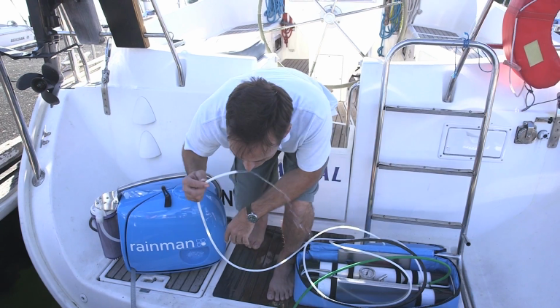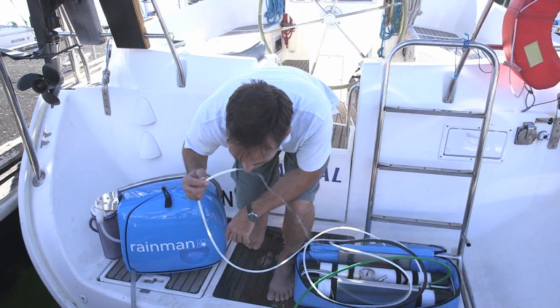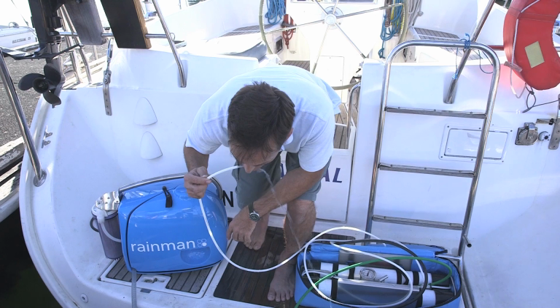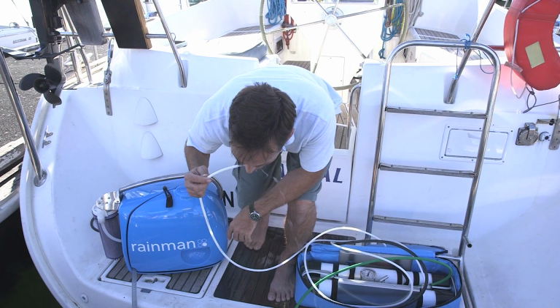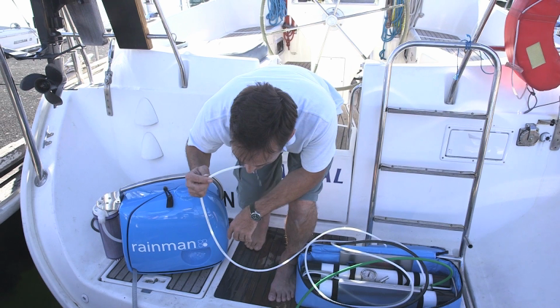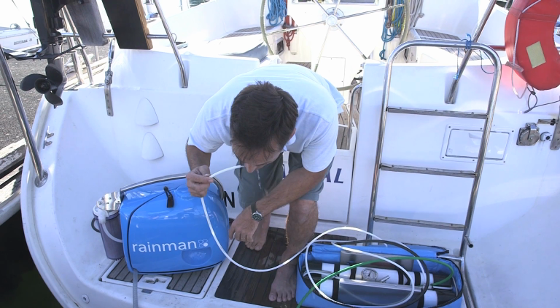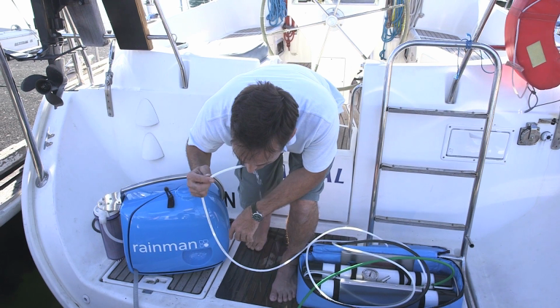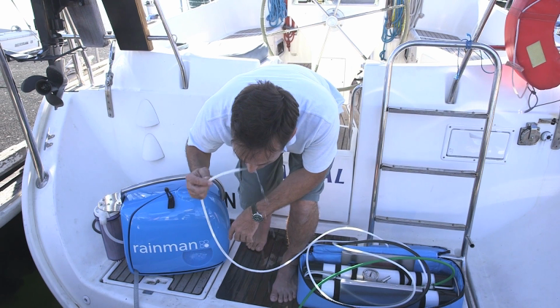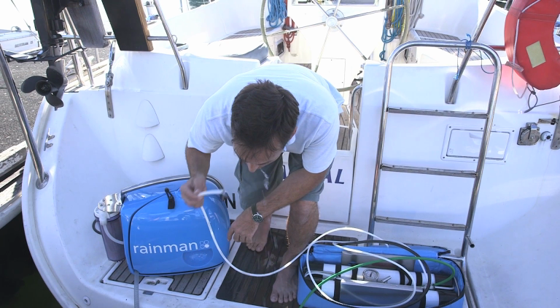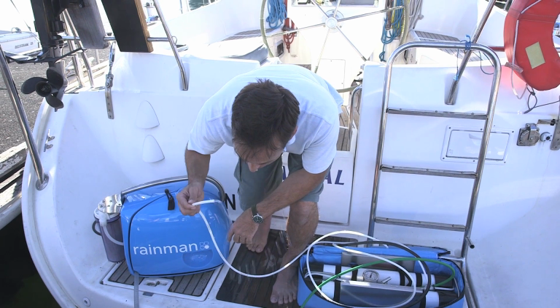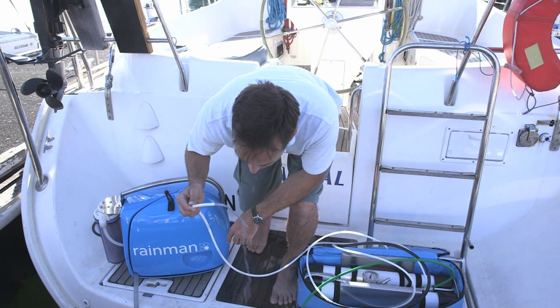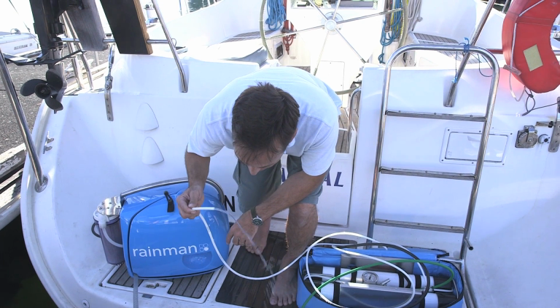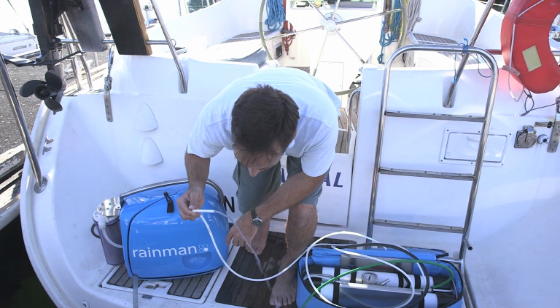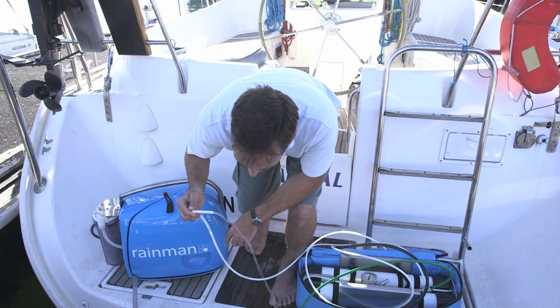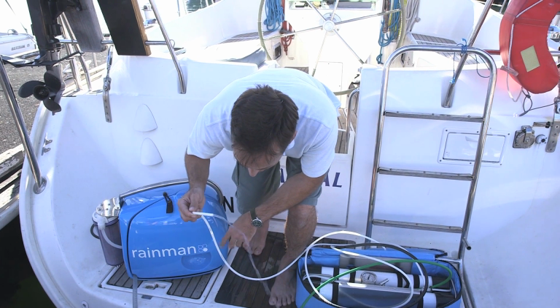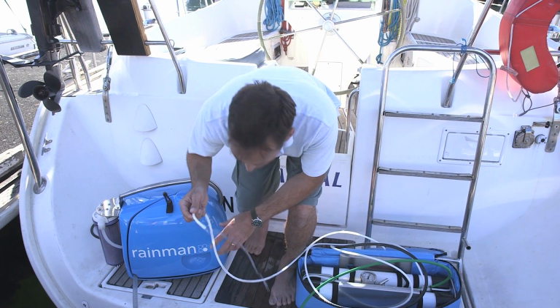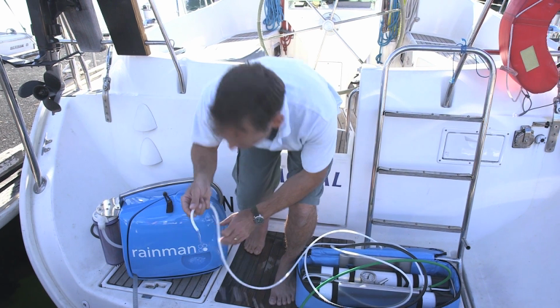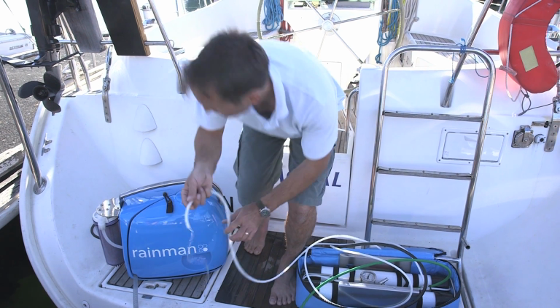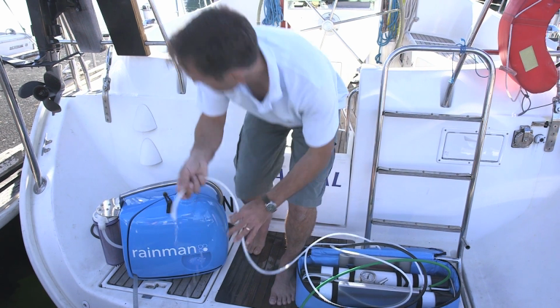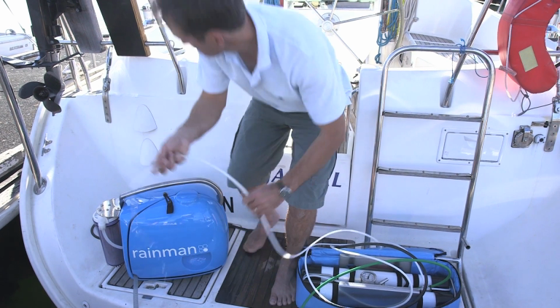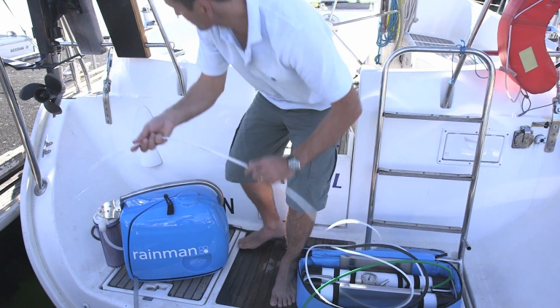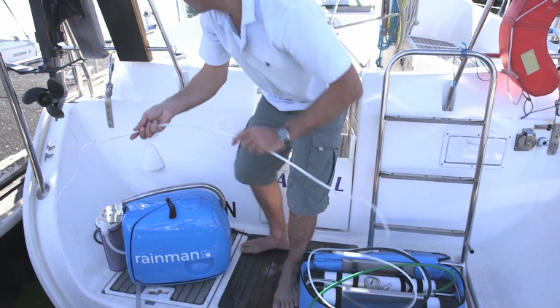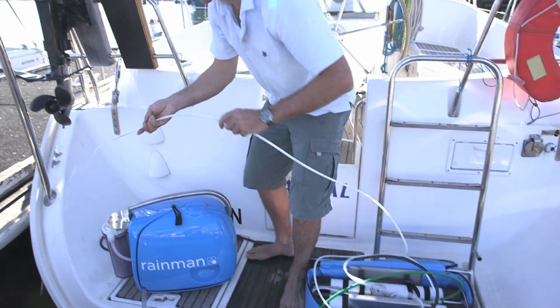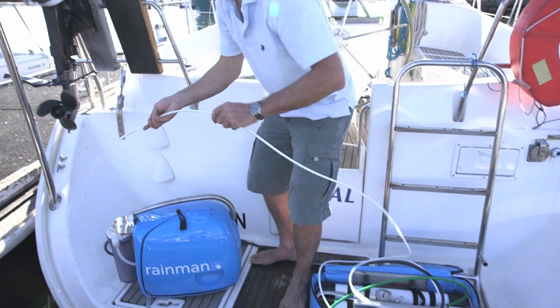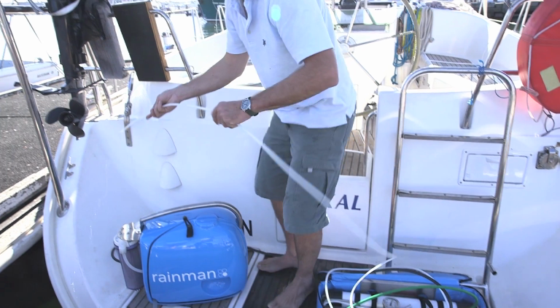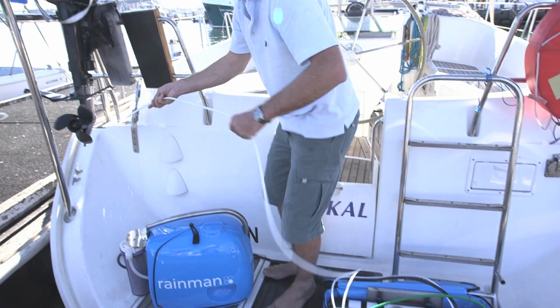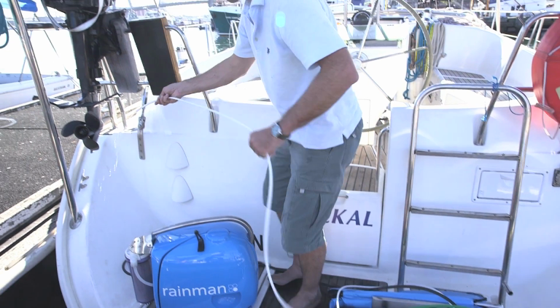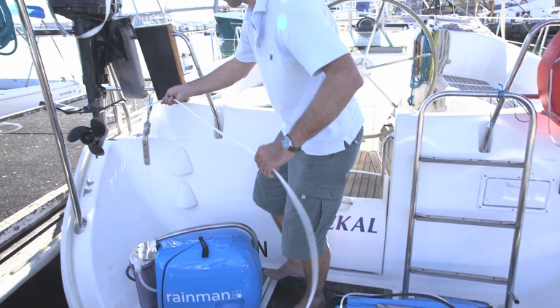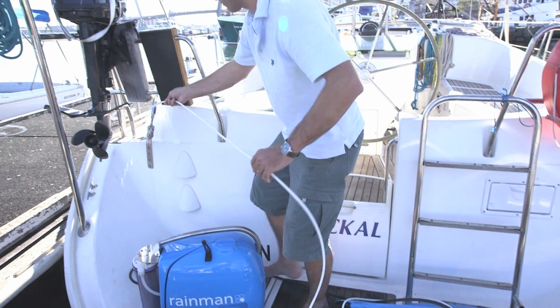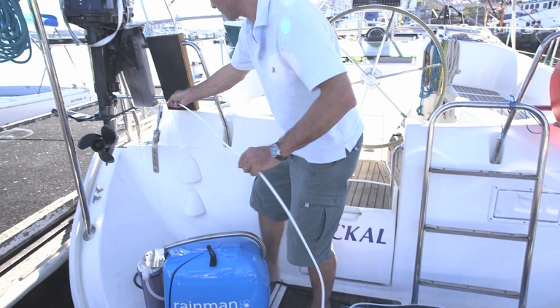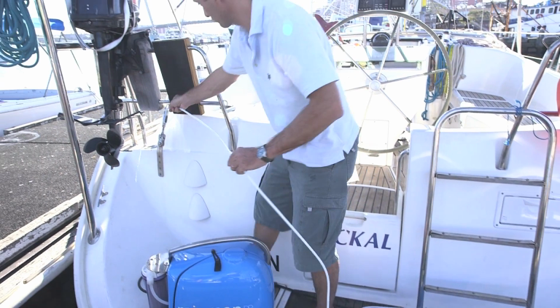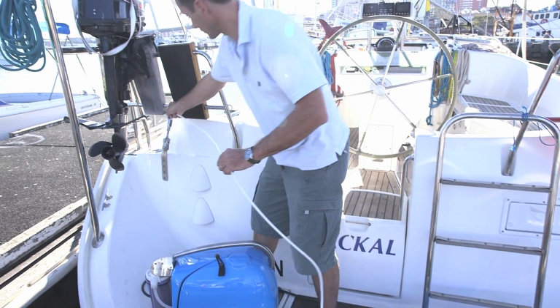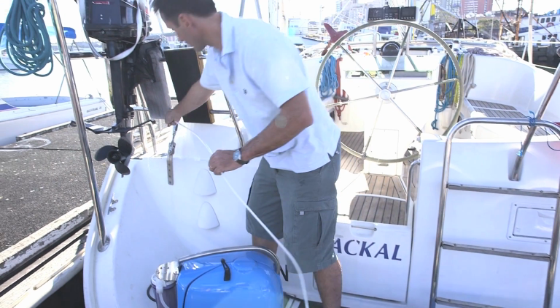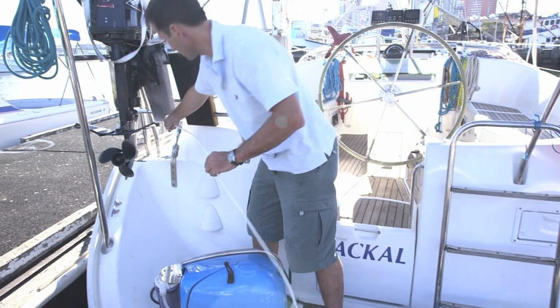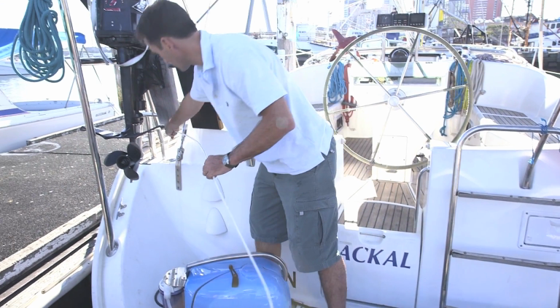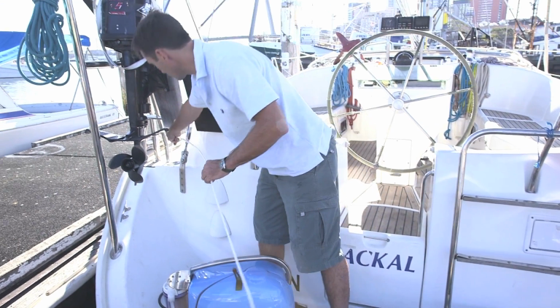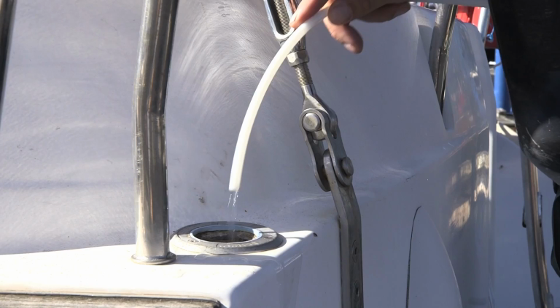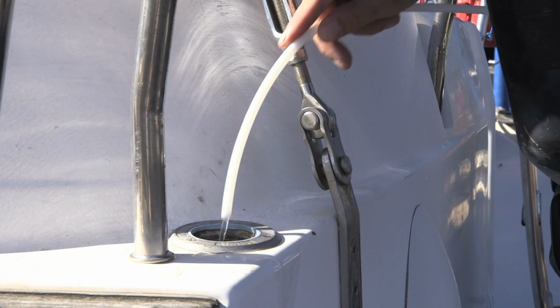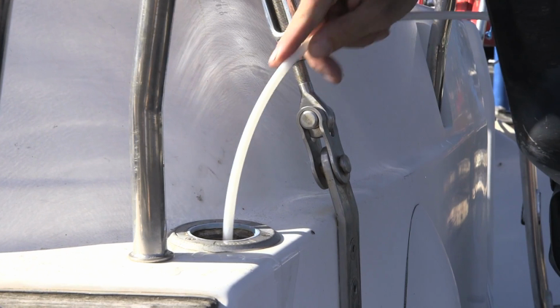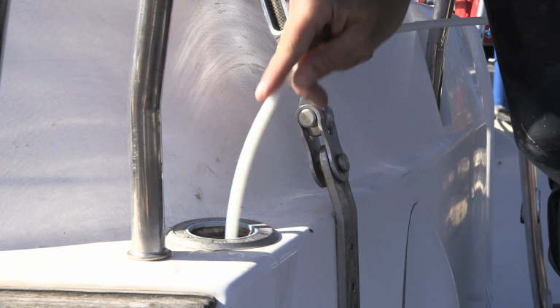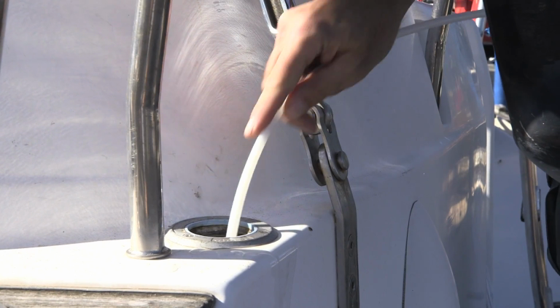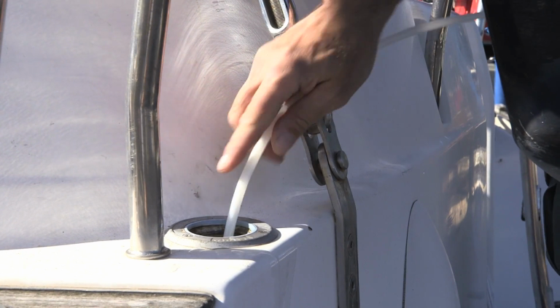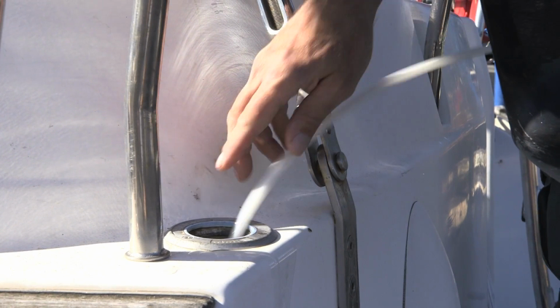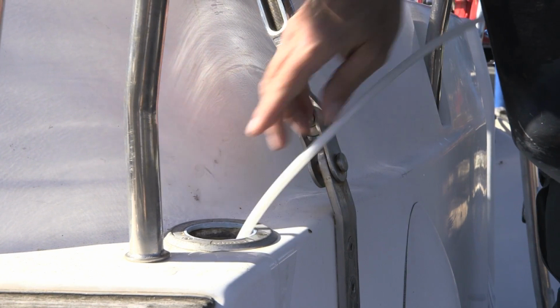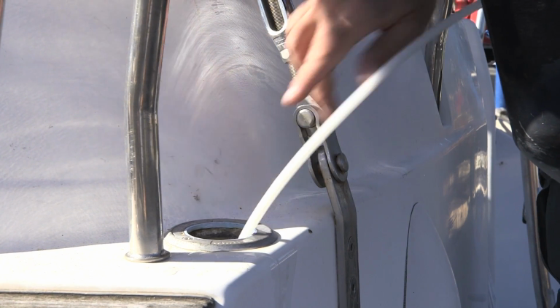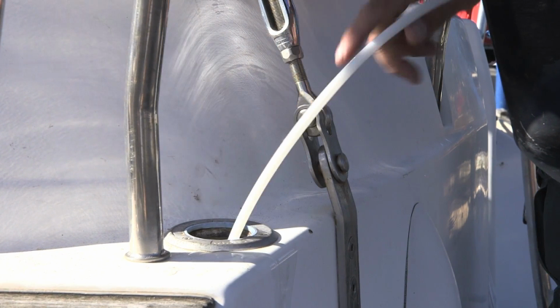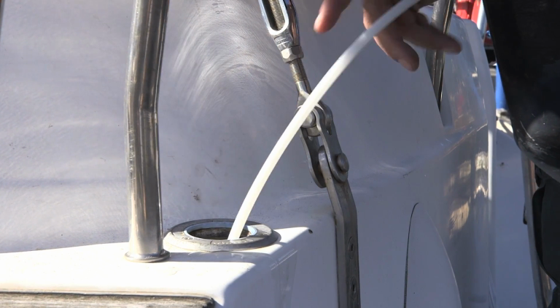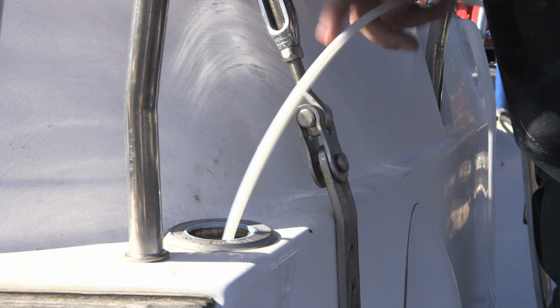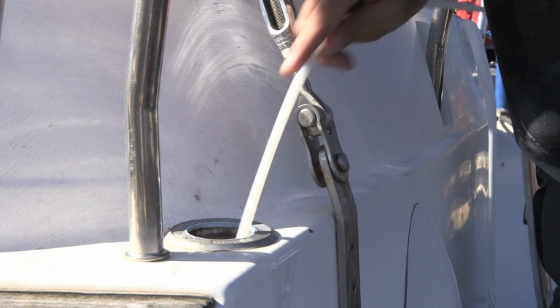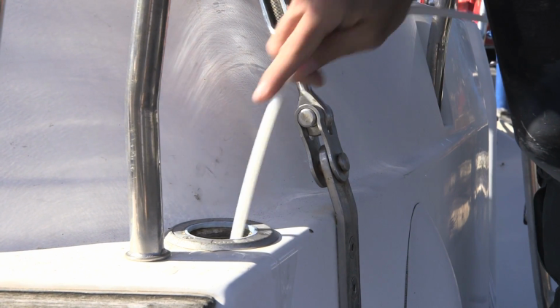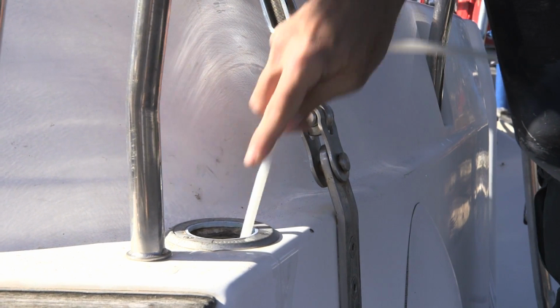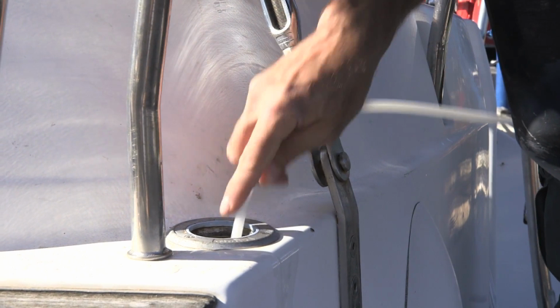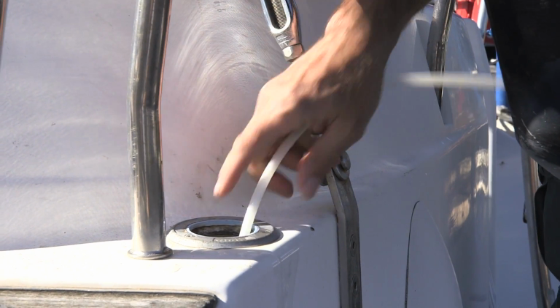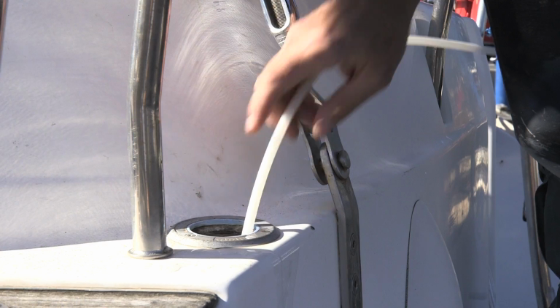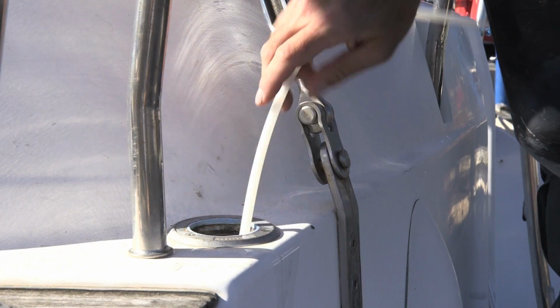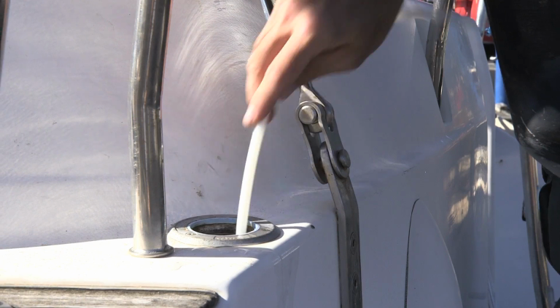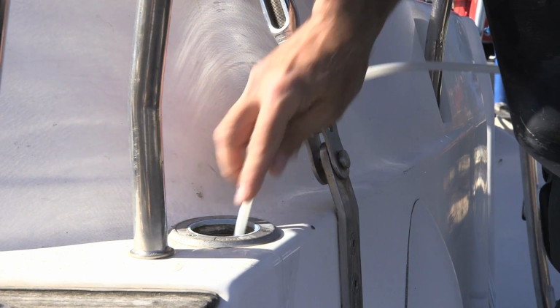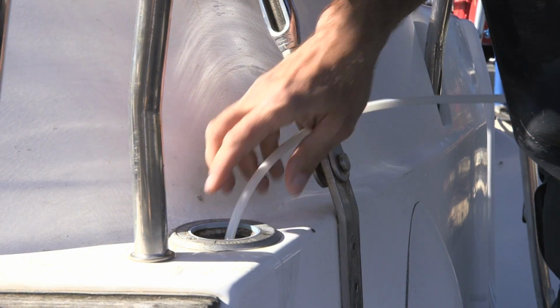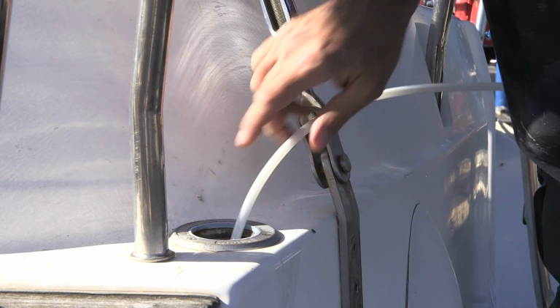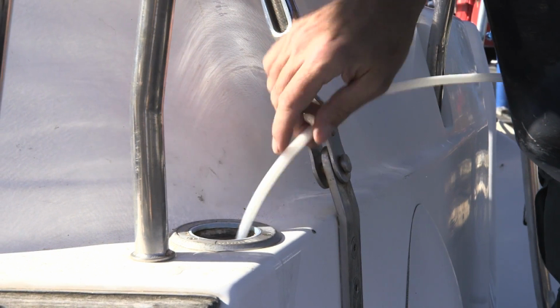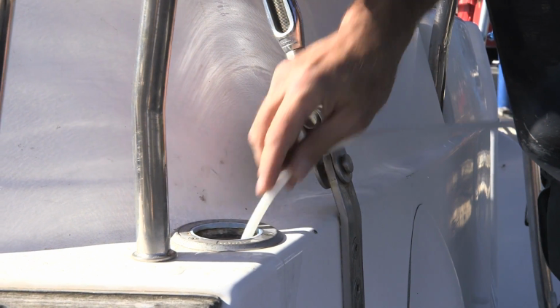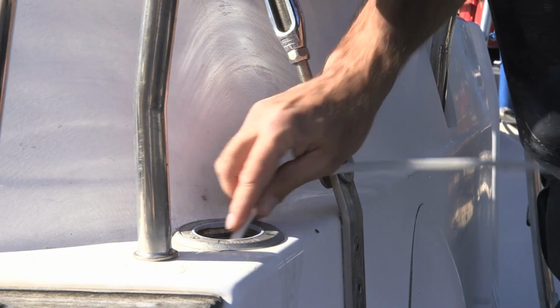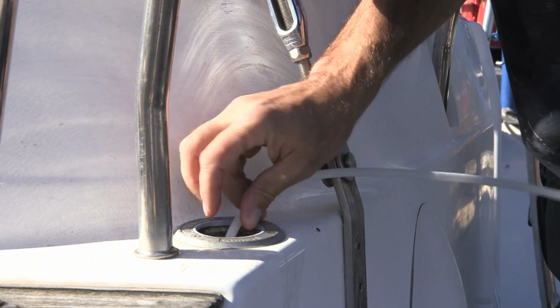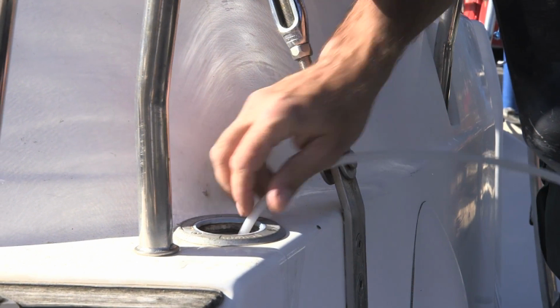Sample the water stream until you can no longer taste salt. Place the product water hose in a fresh water tank and allow to fill.